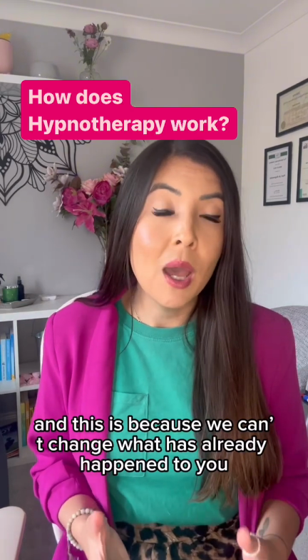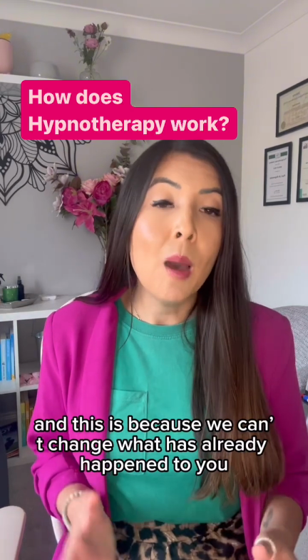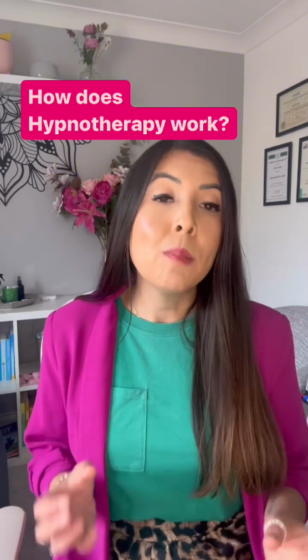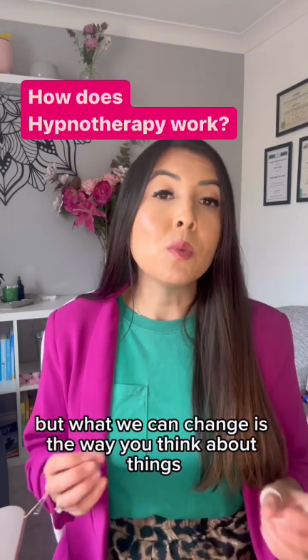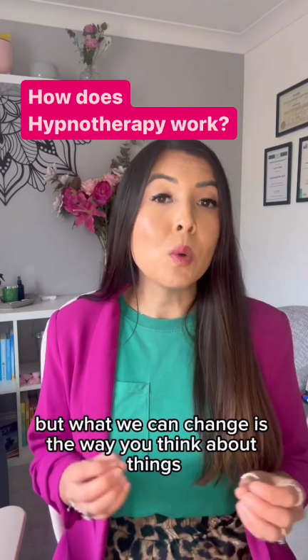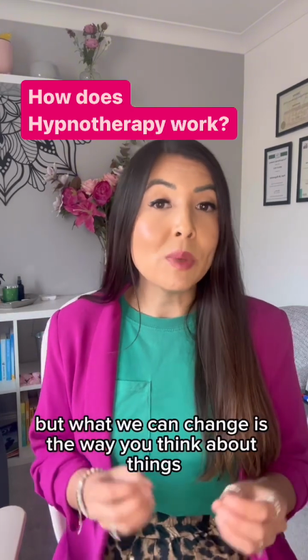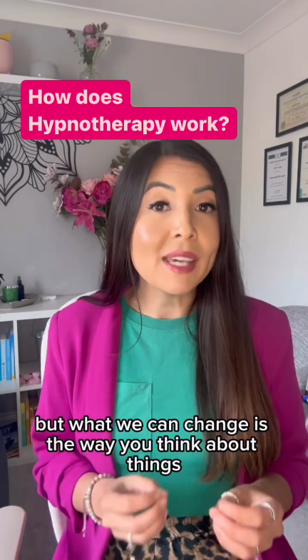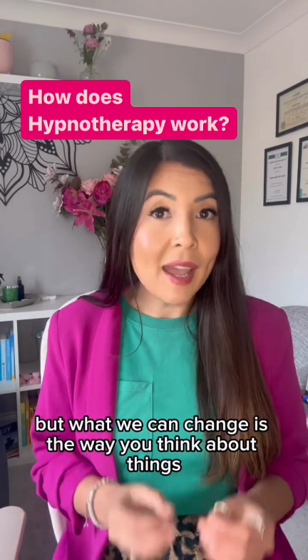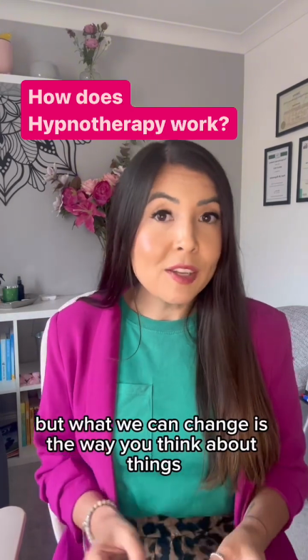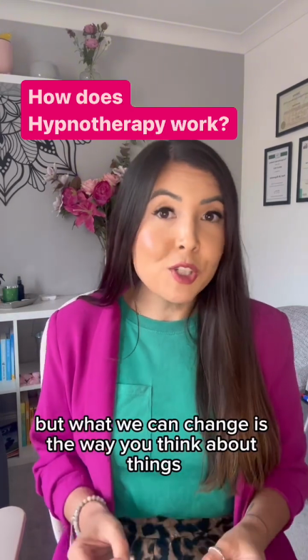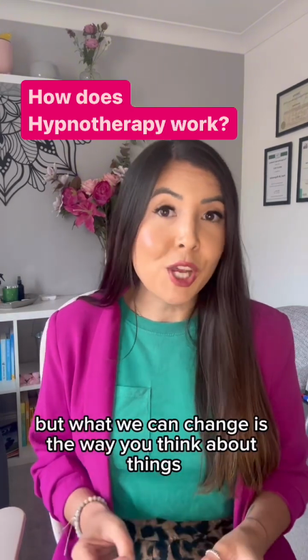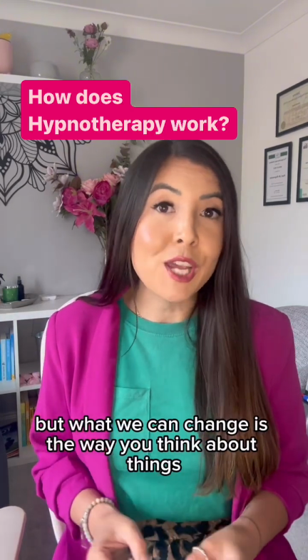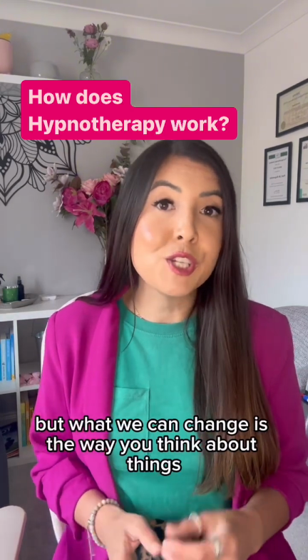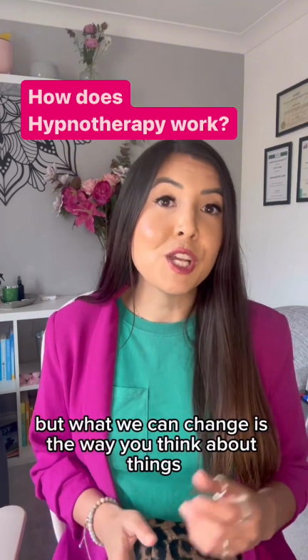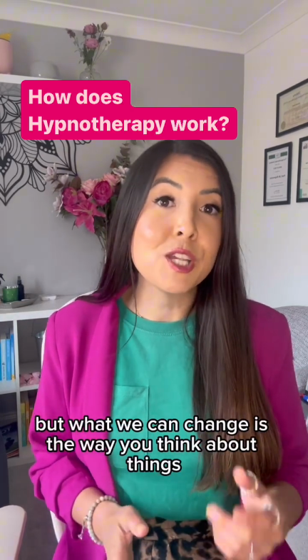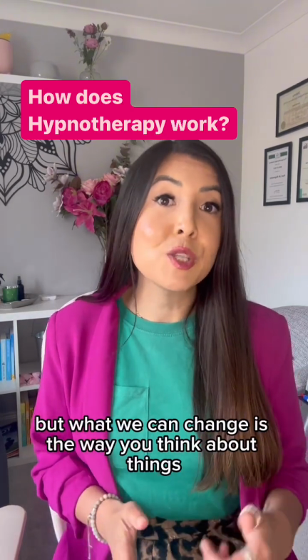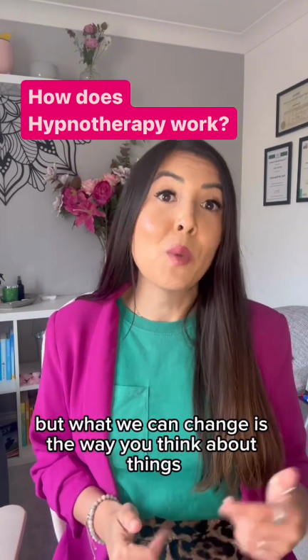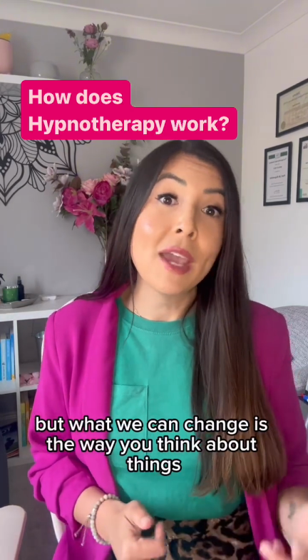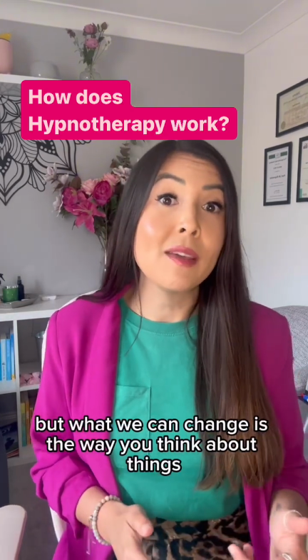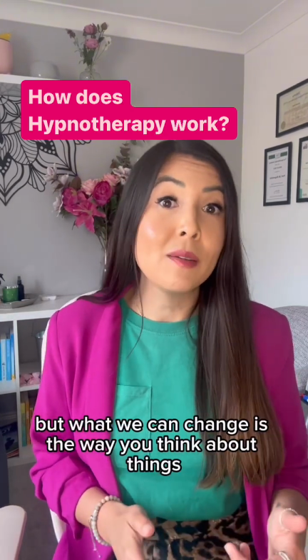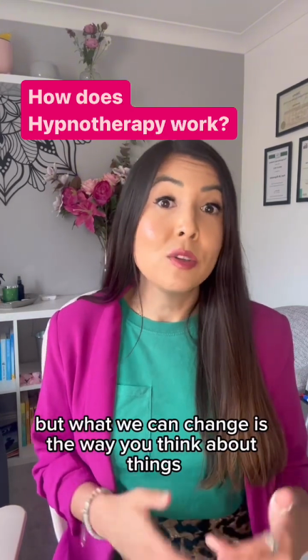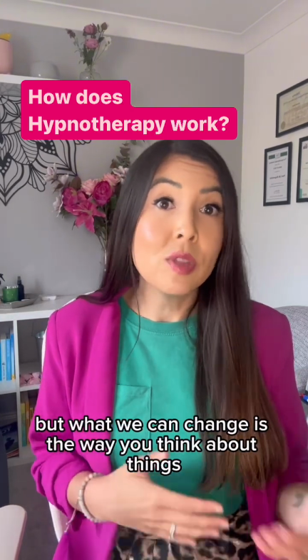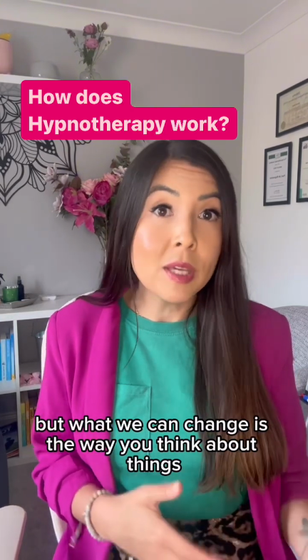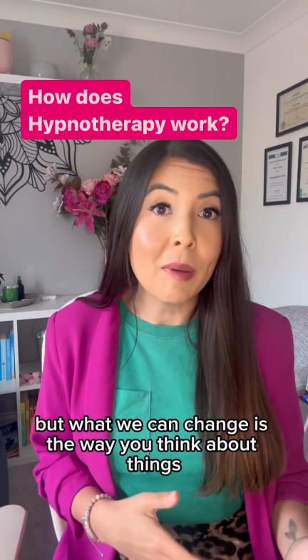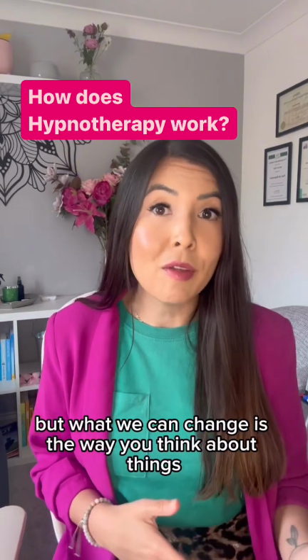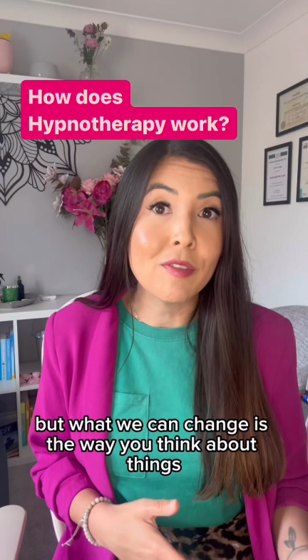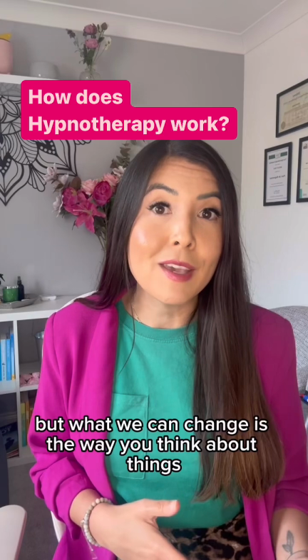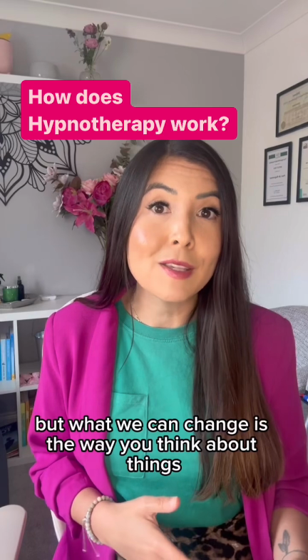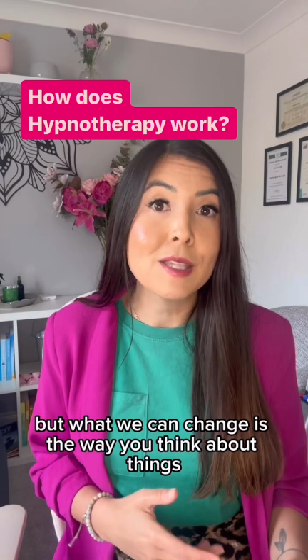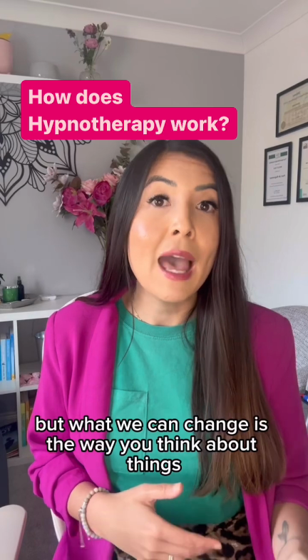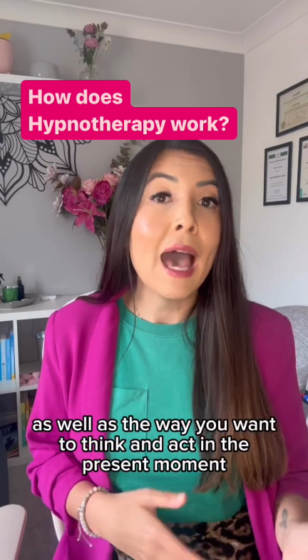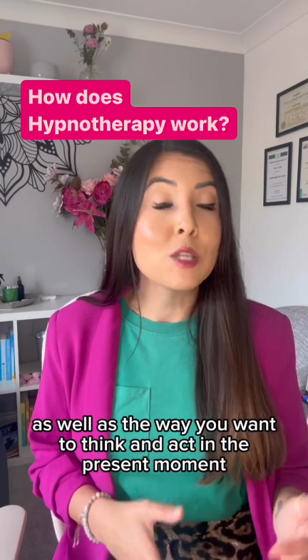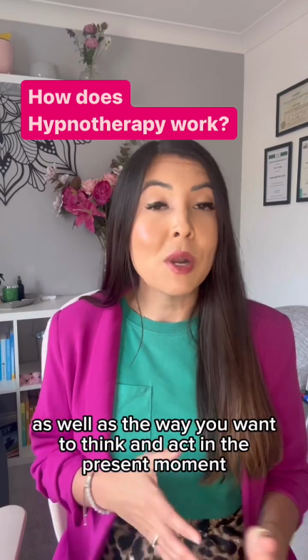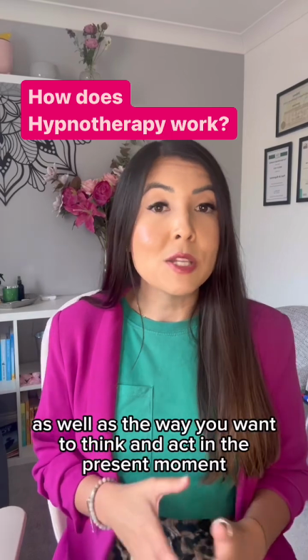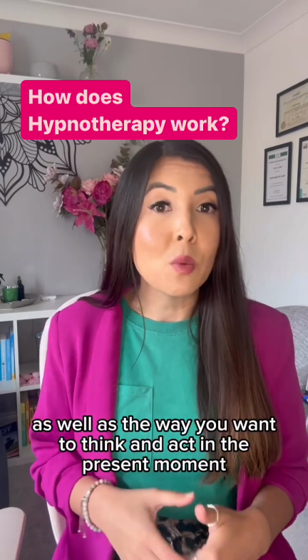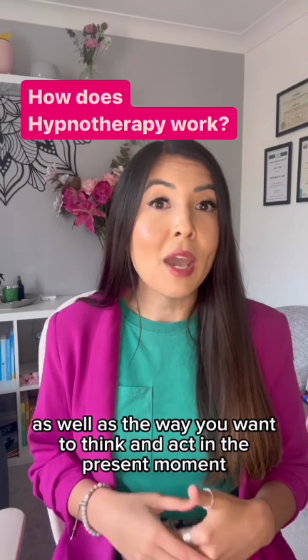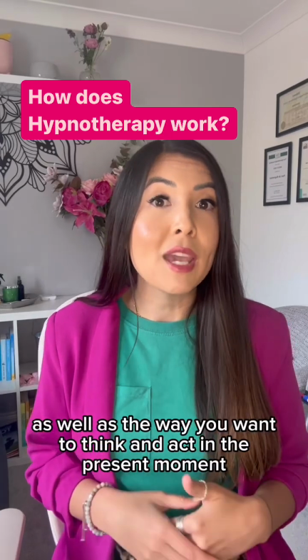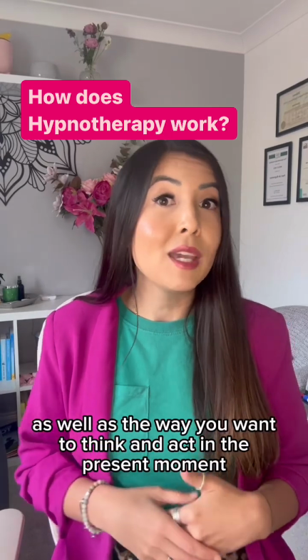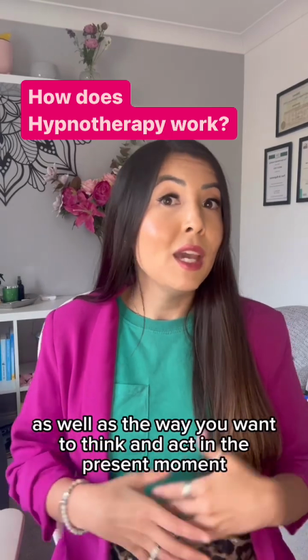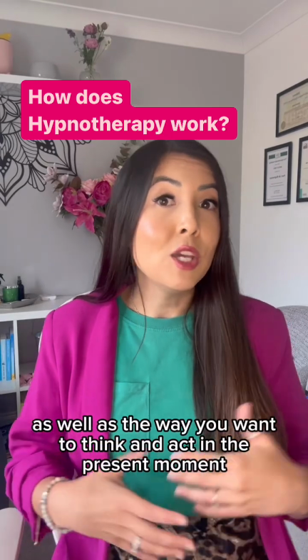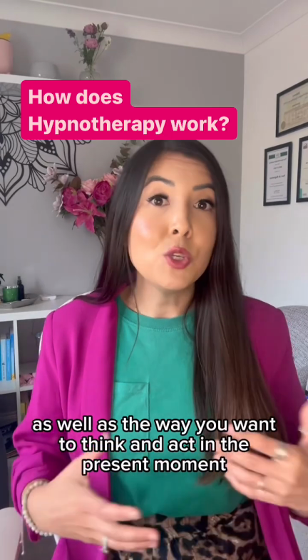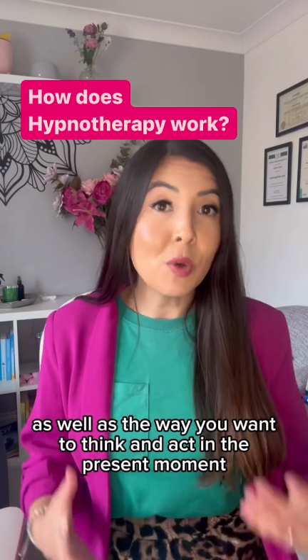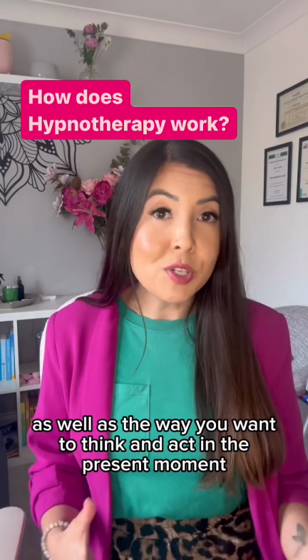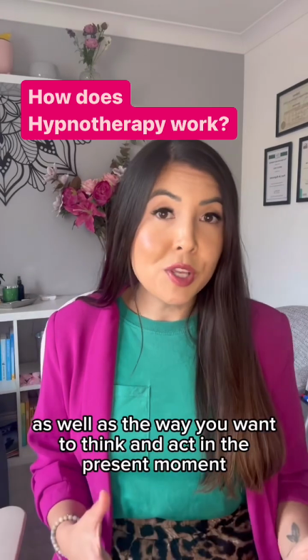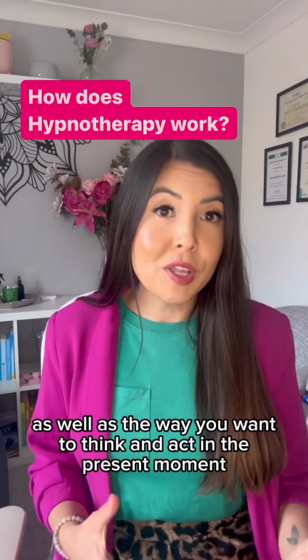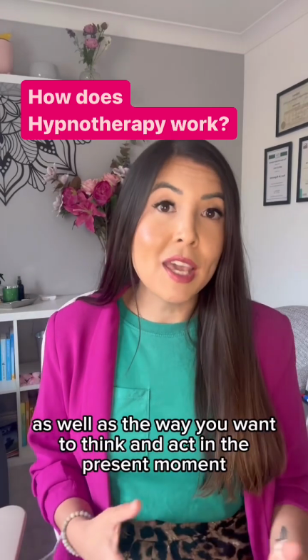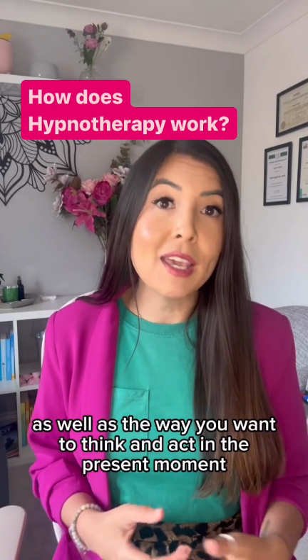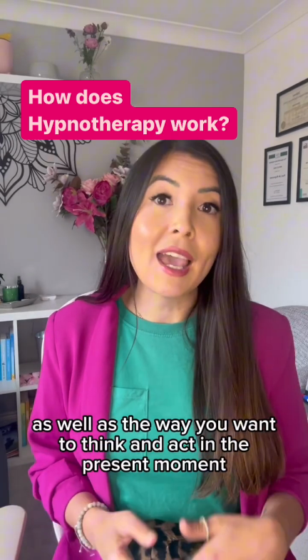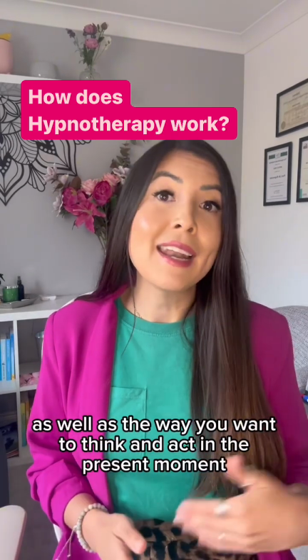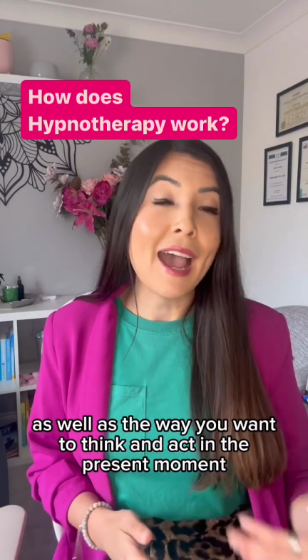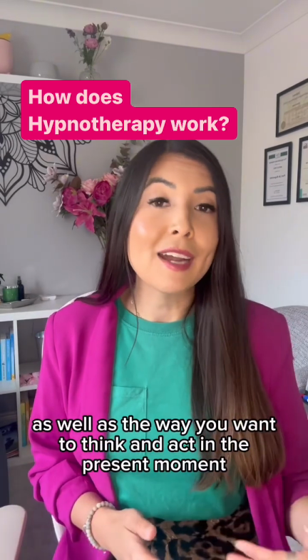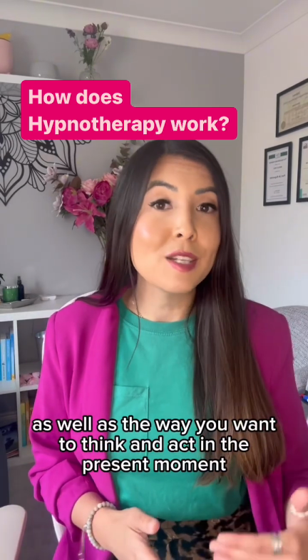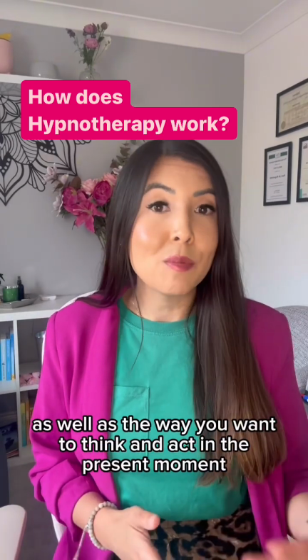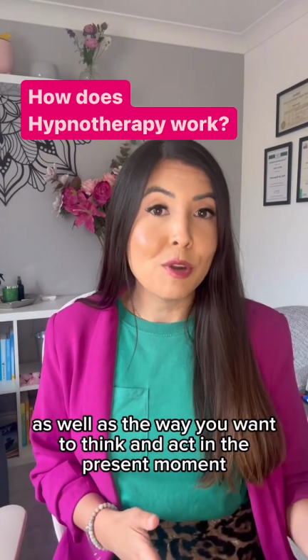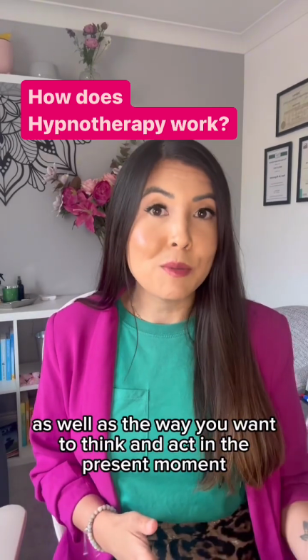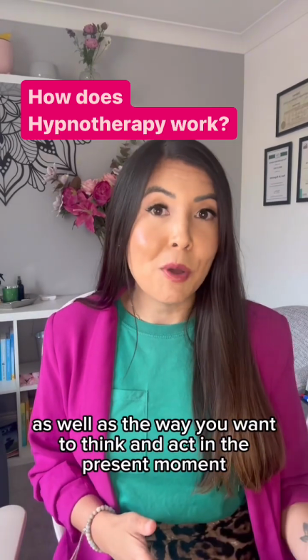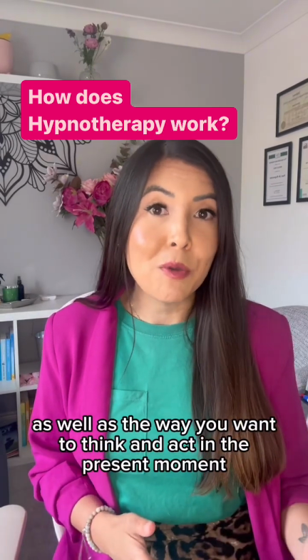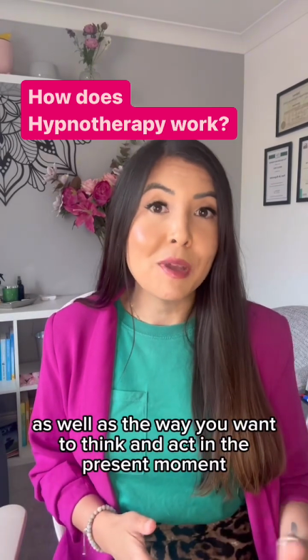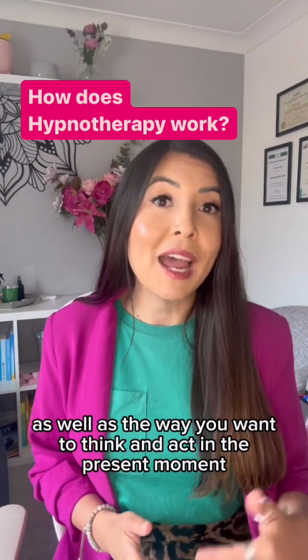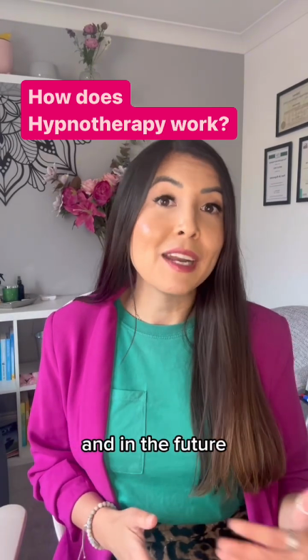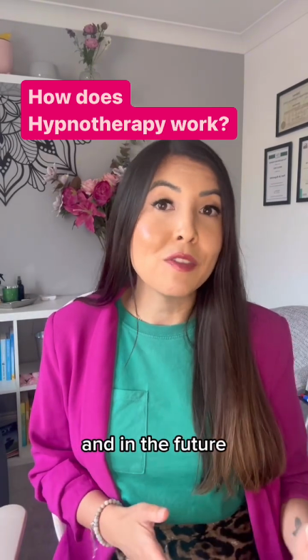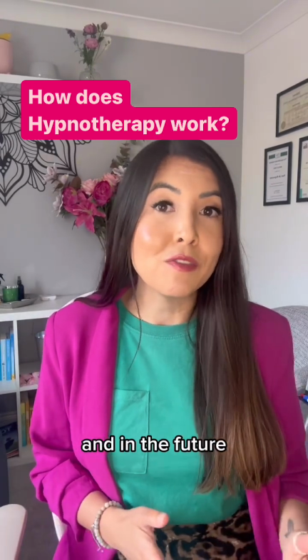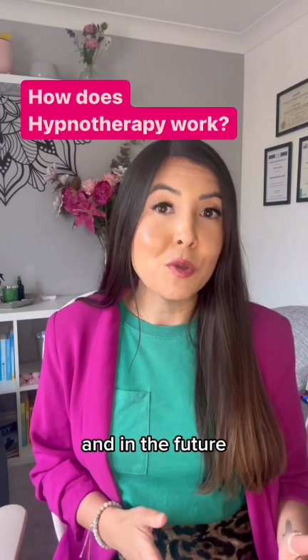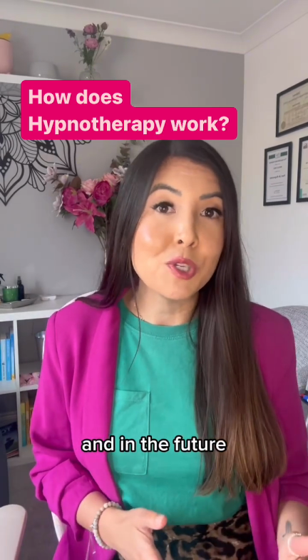But what we can change is the way you think about things, as well as the way you want to think and act in the present moment and in the future.